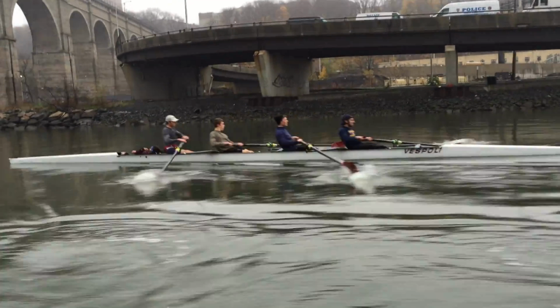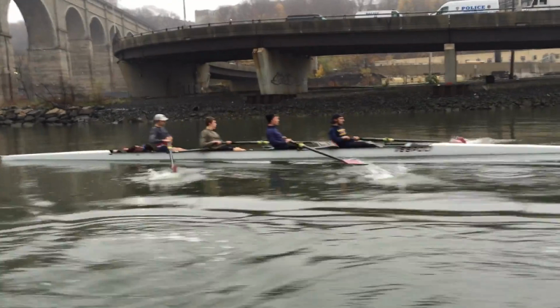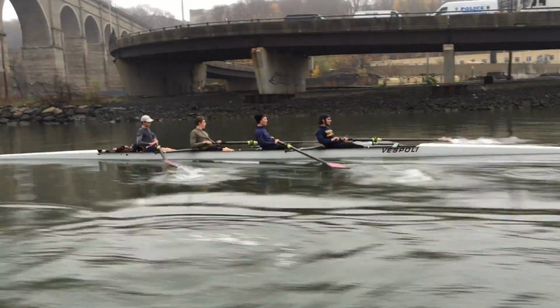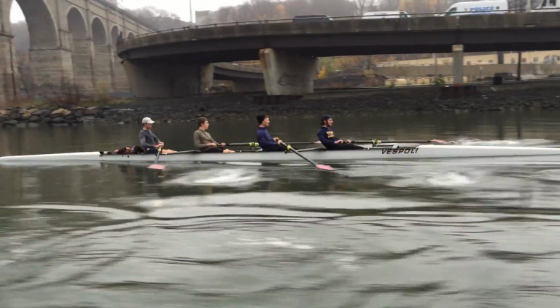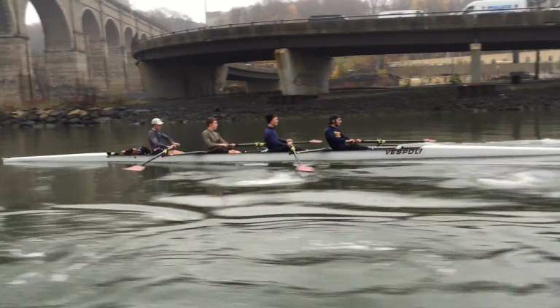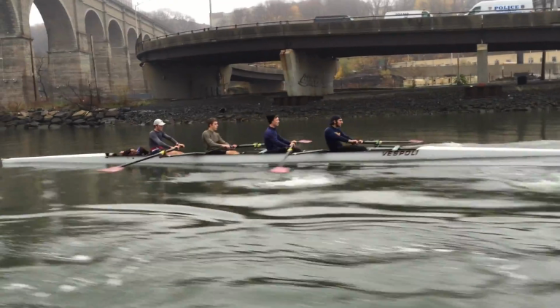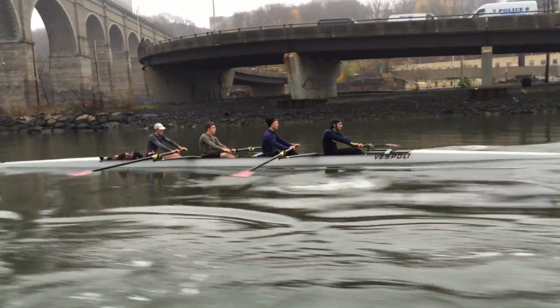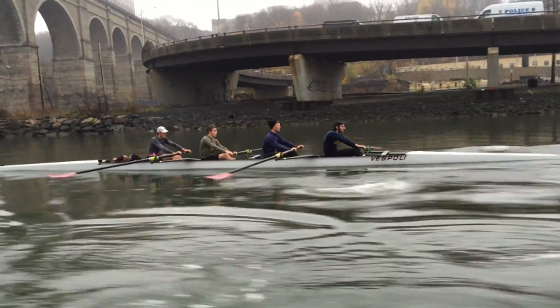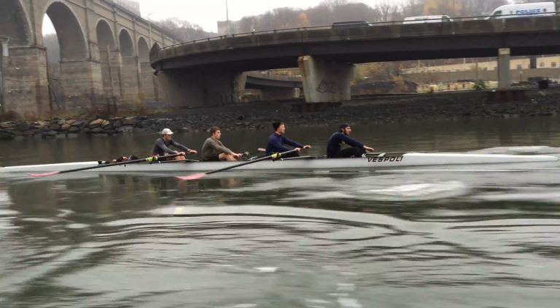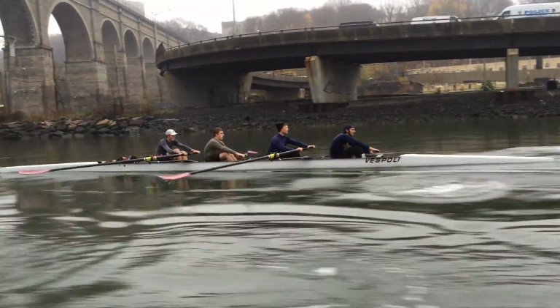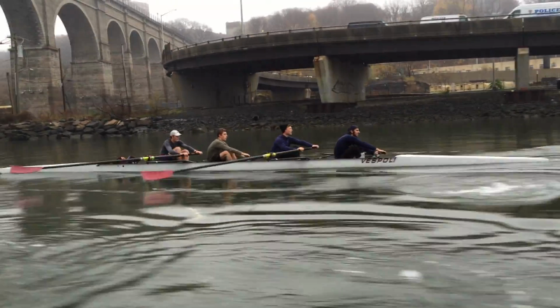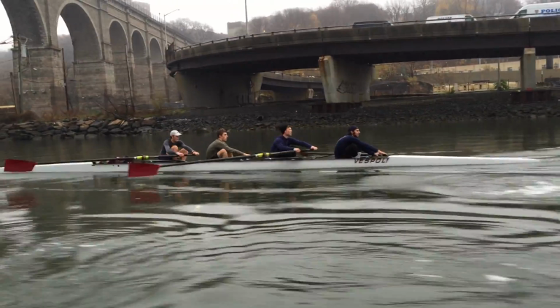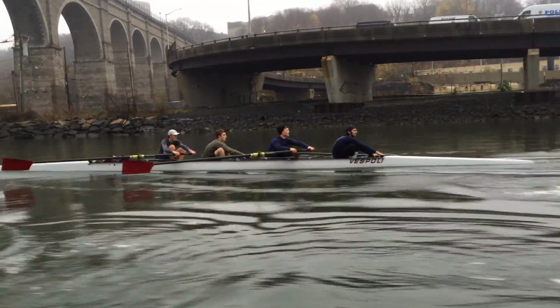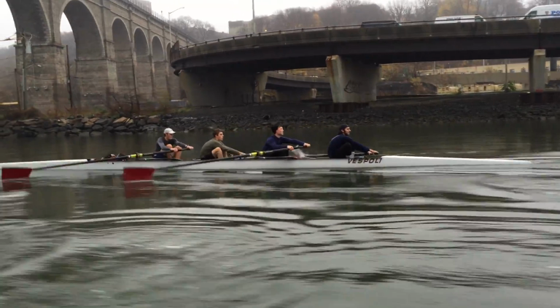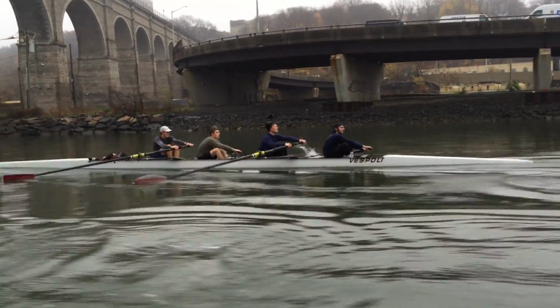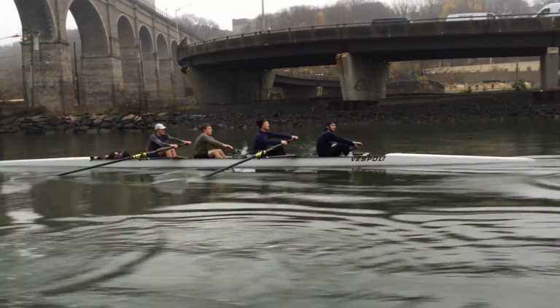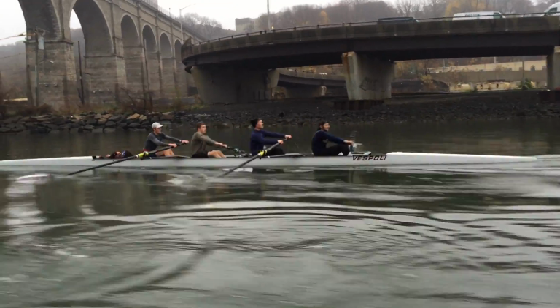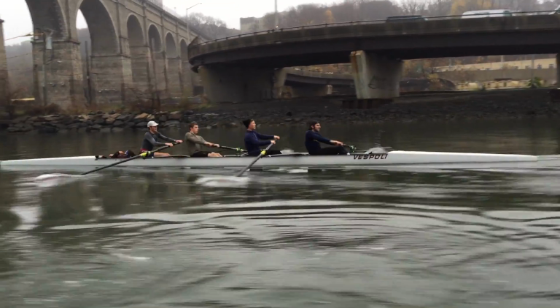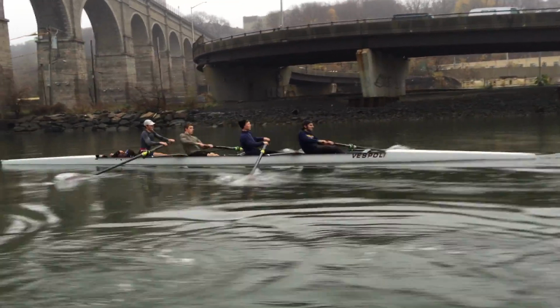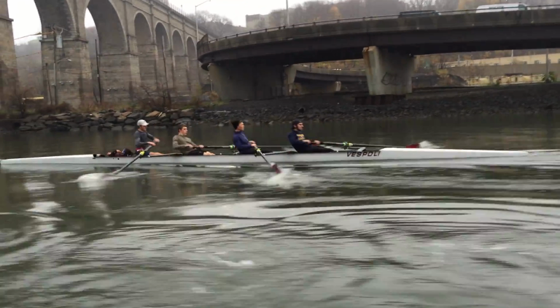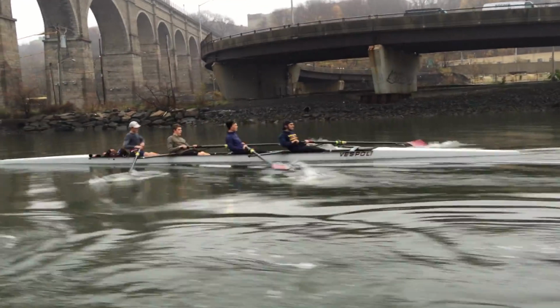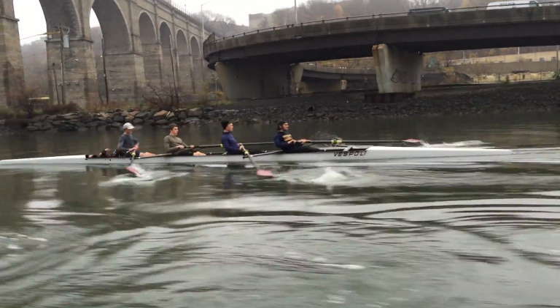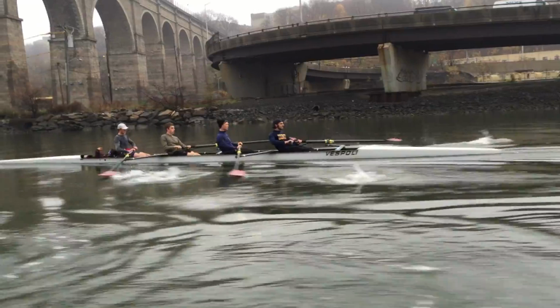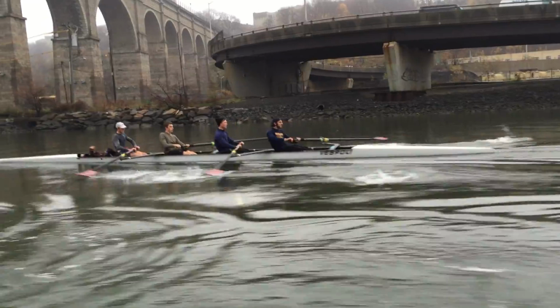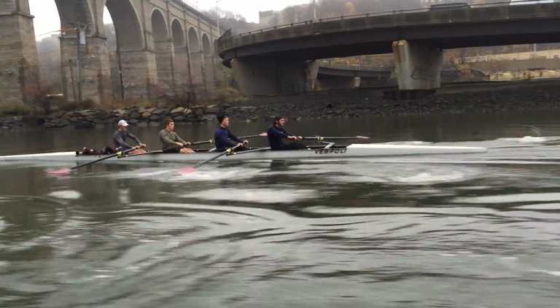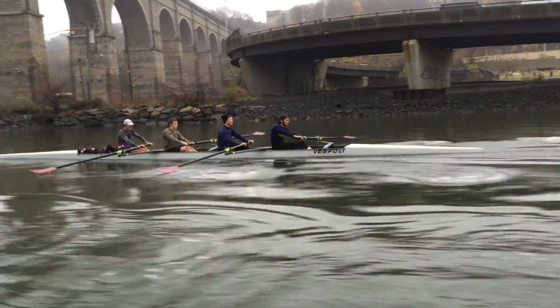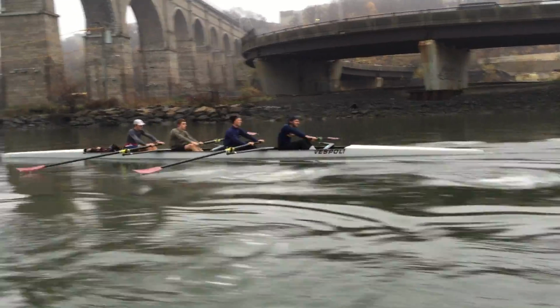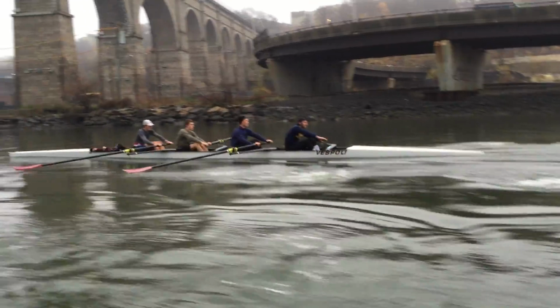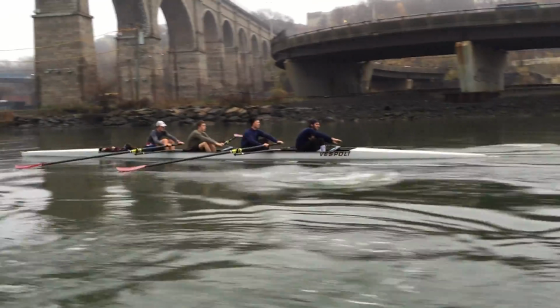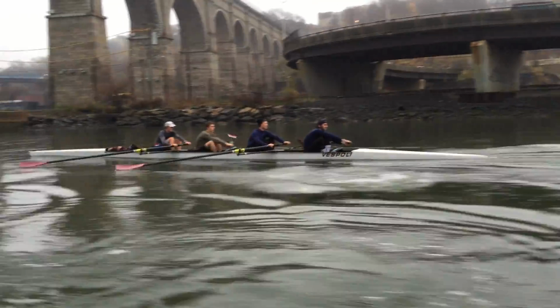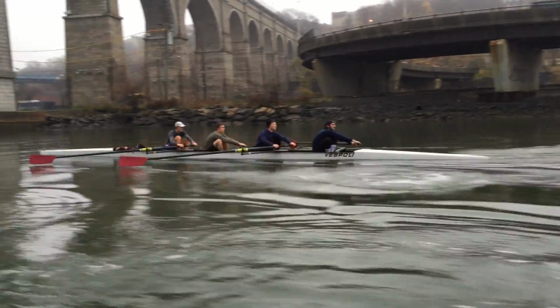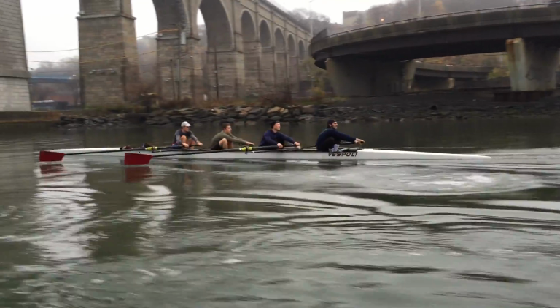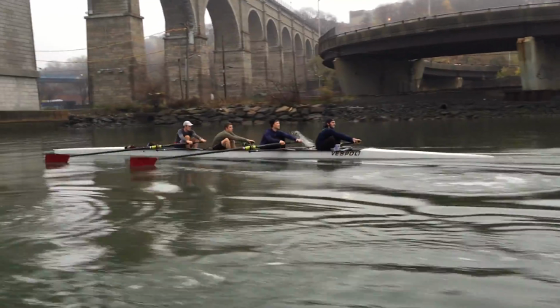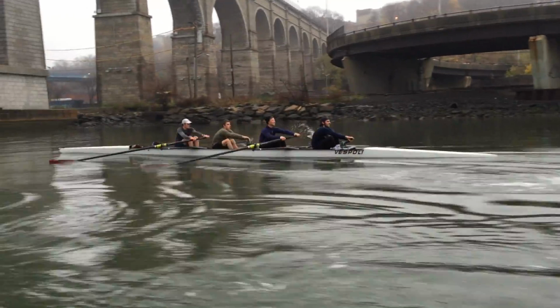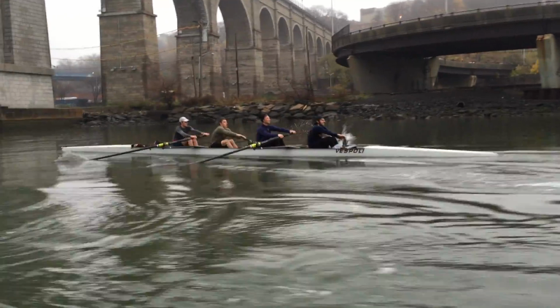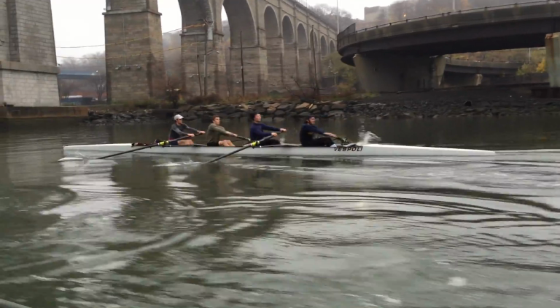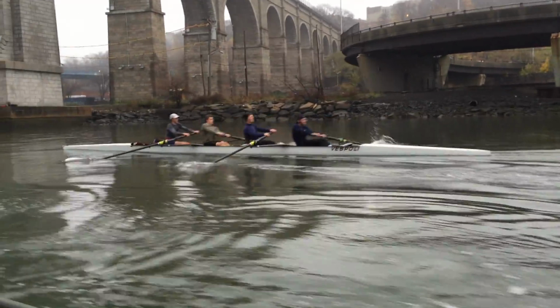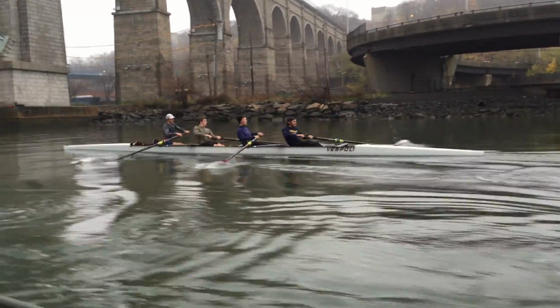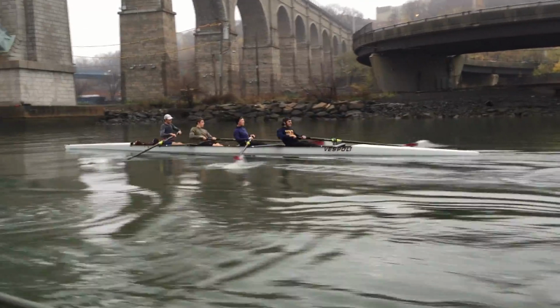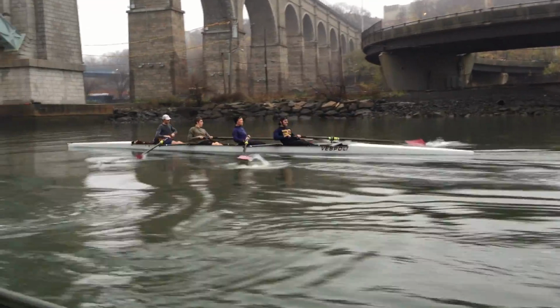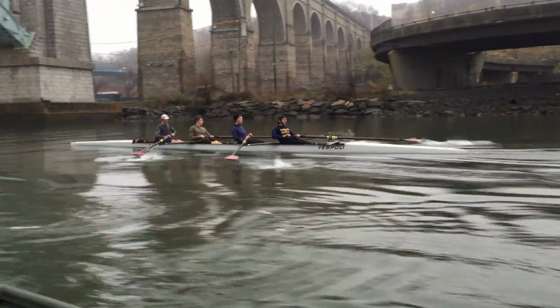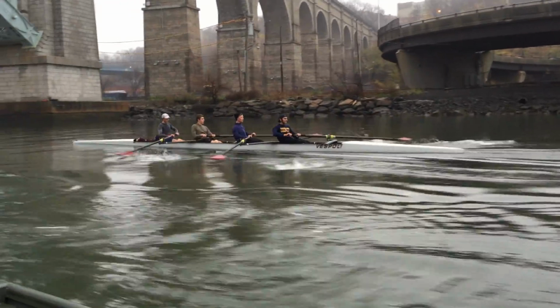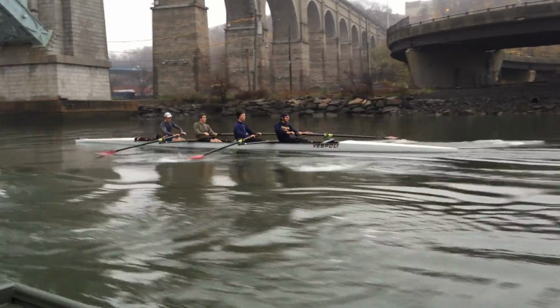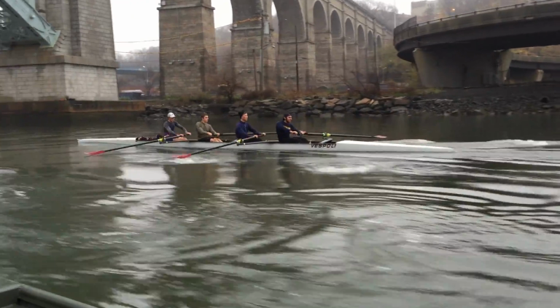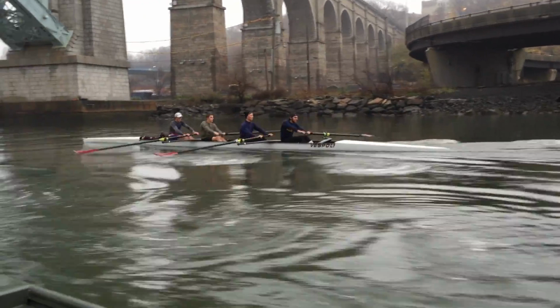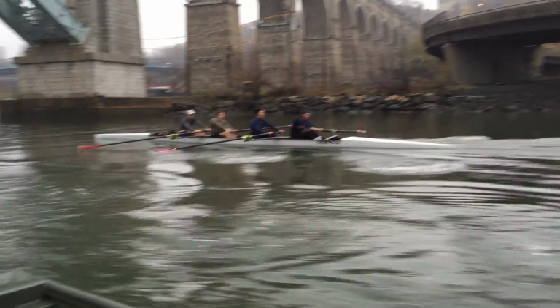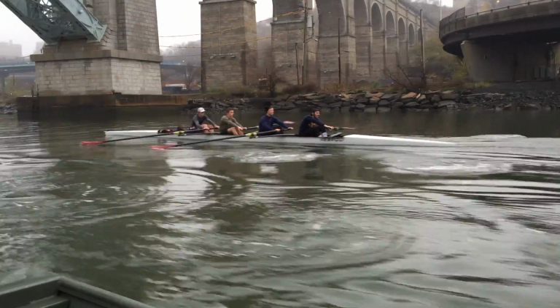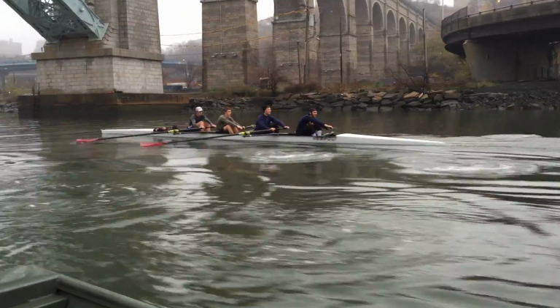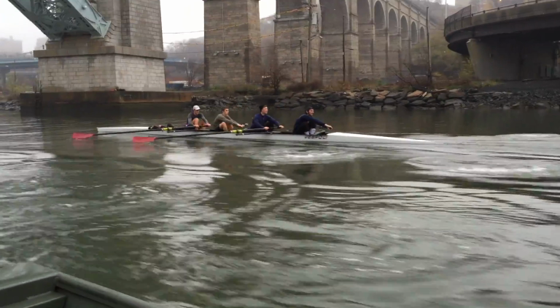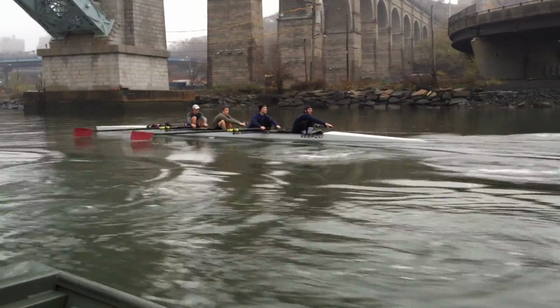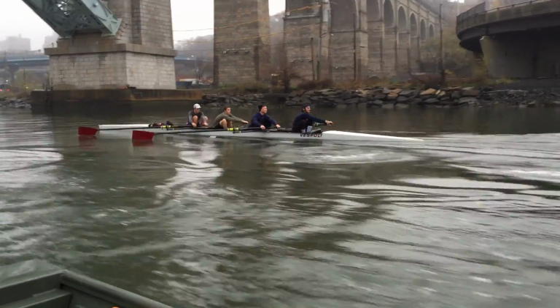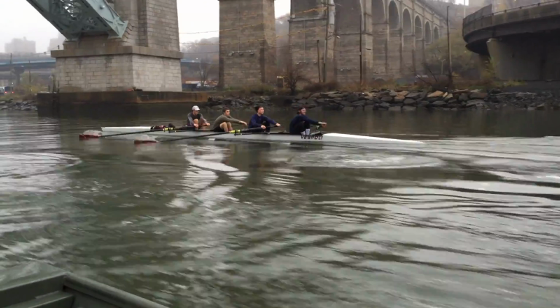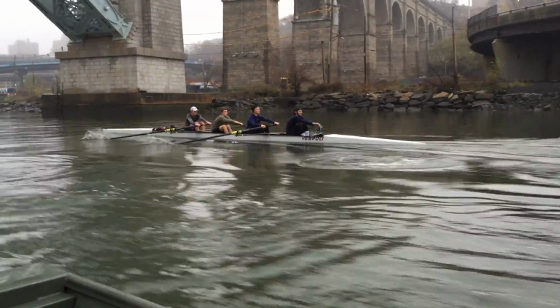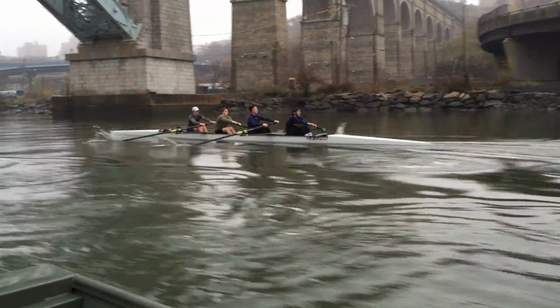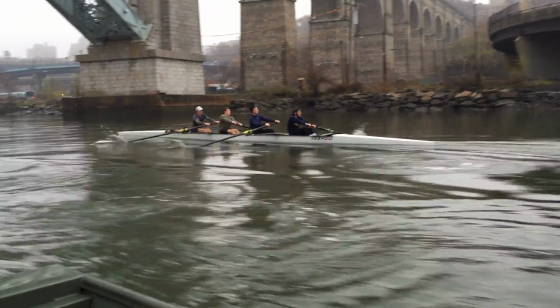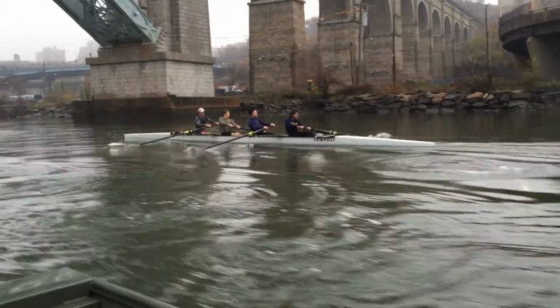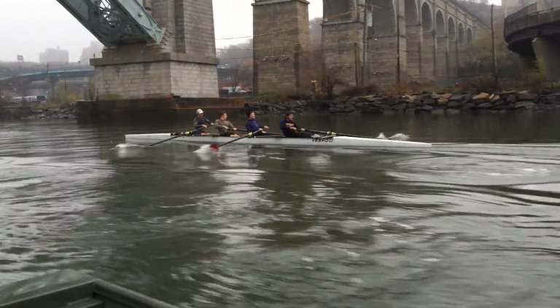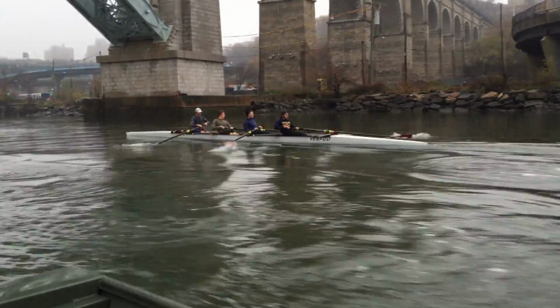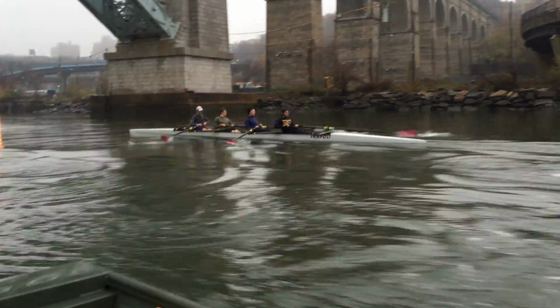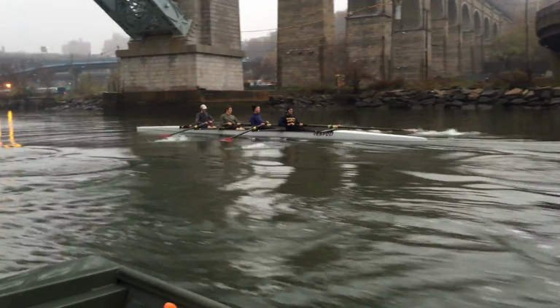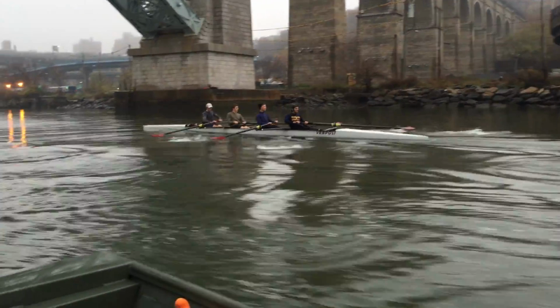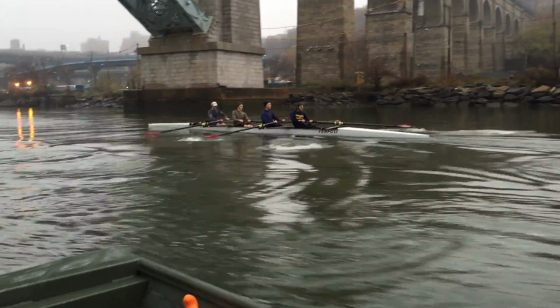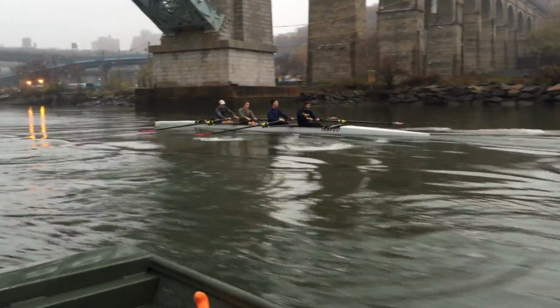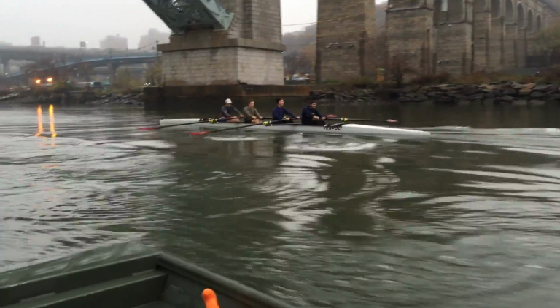Now we're coming up on that first 500. Let's get a good time for this 2,000 meter section of the piece.